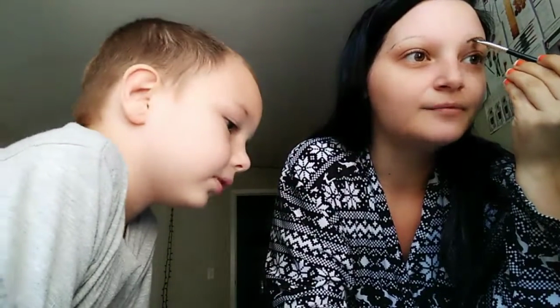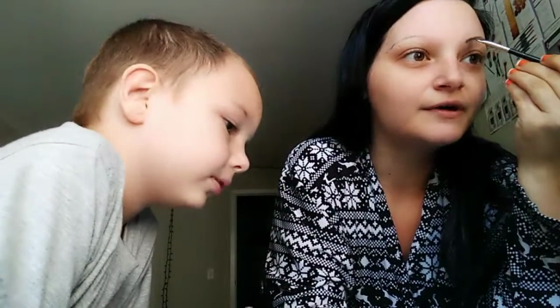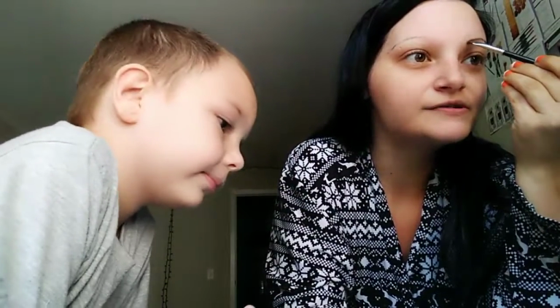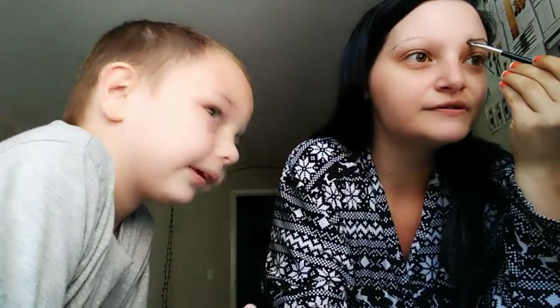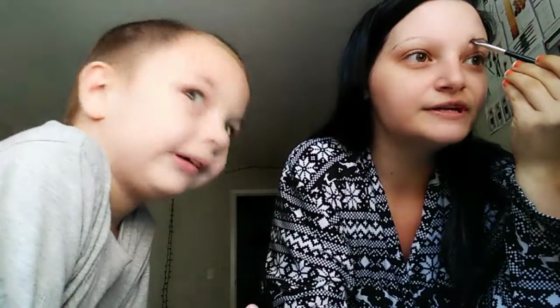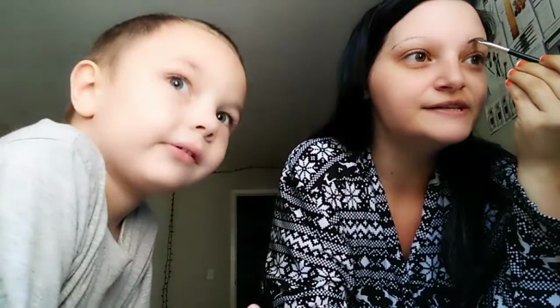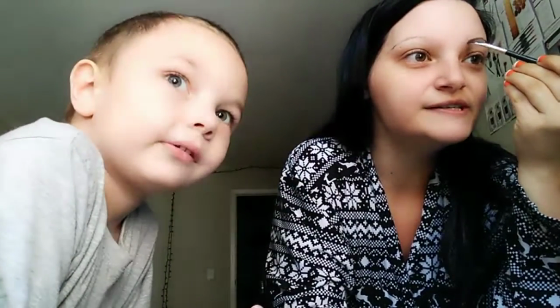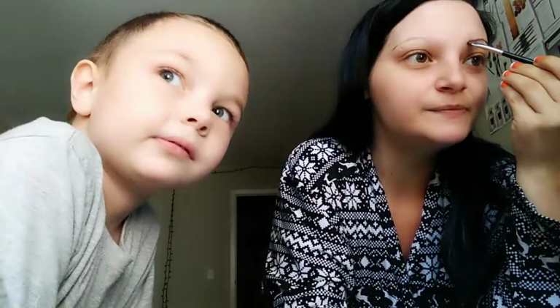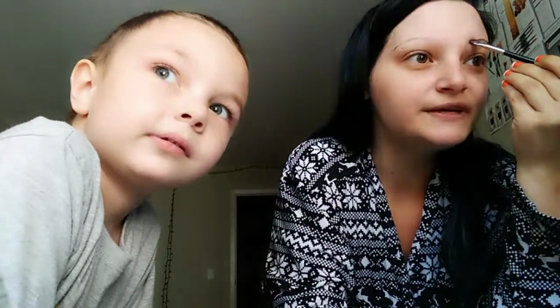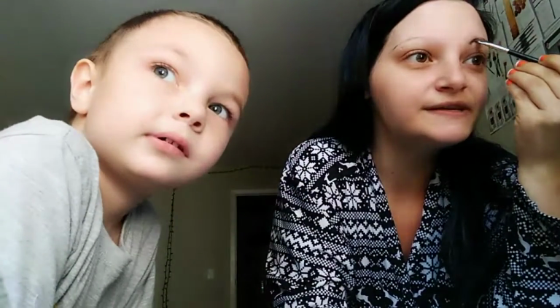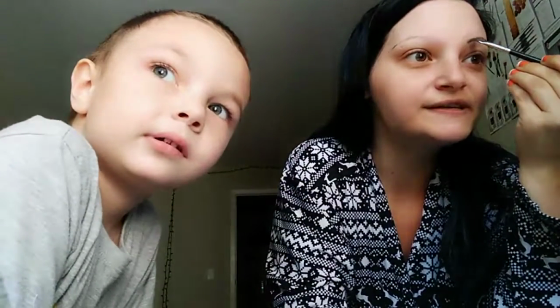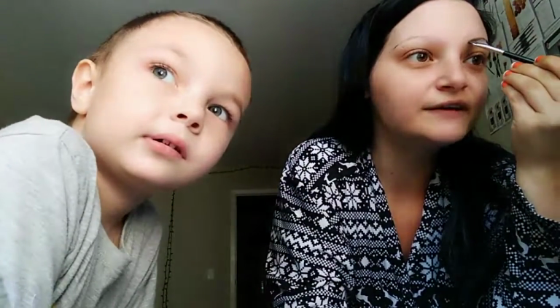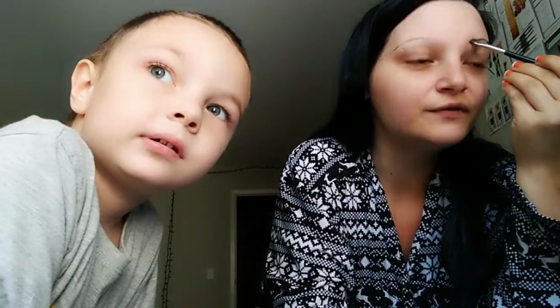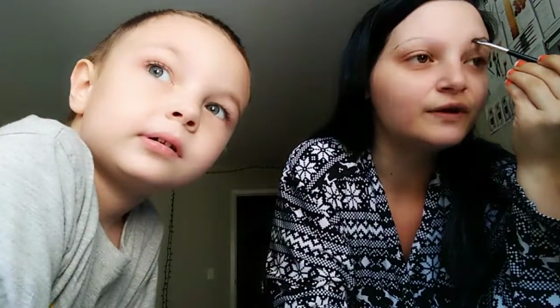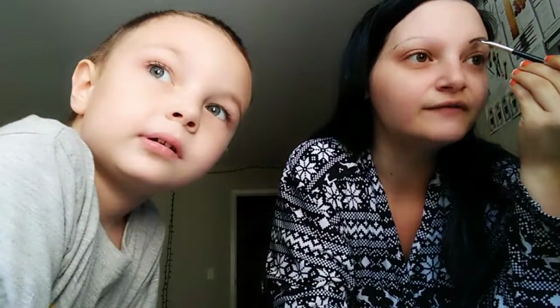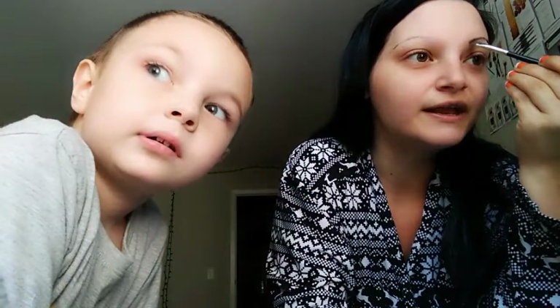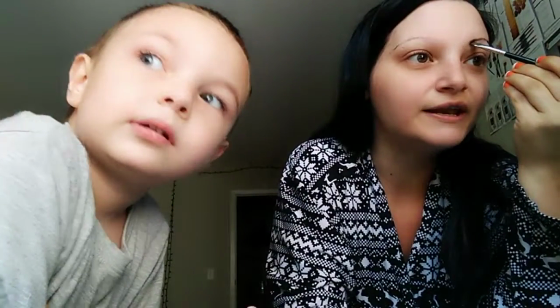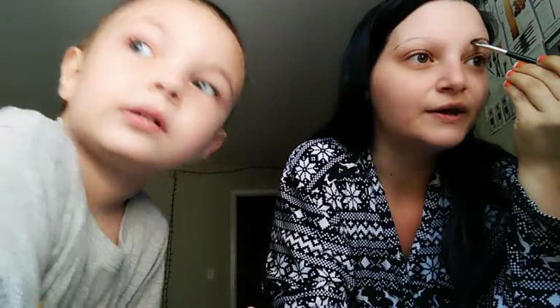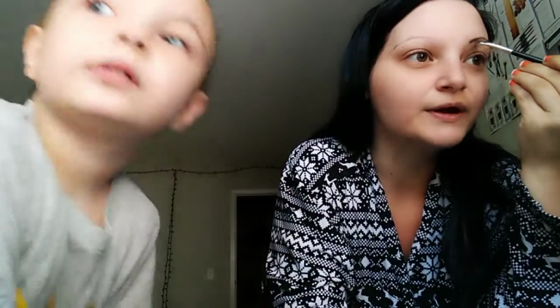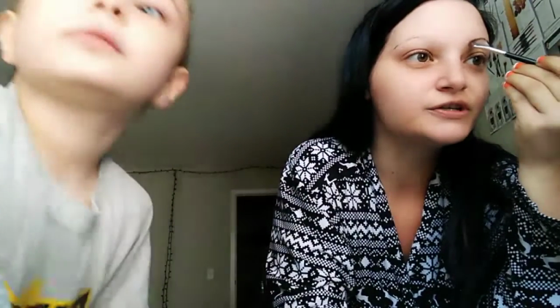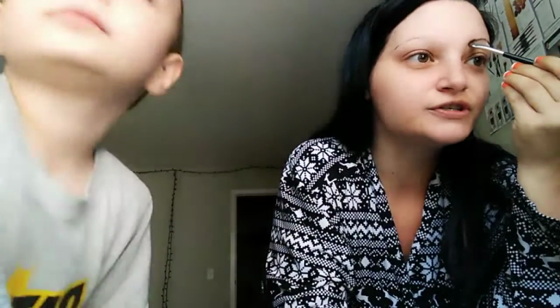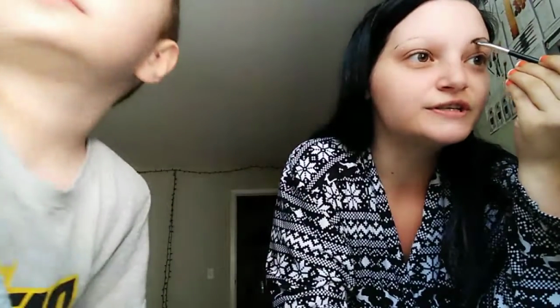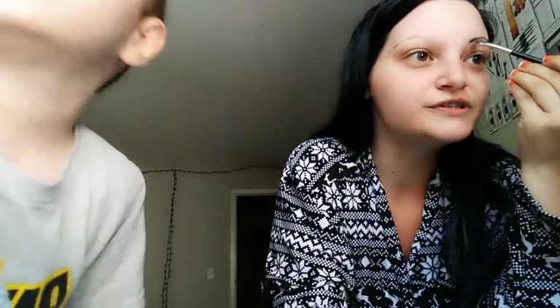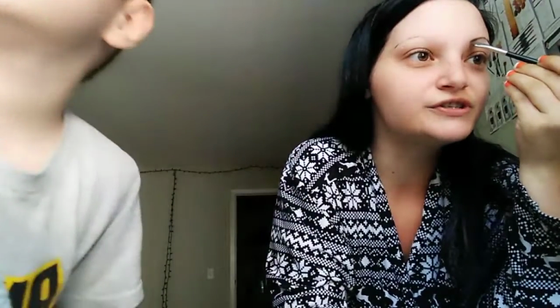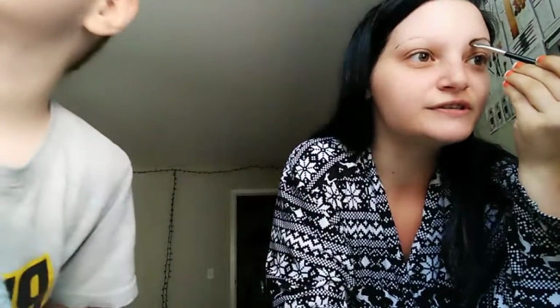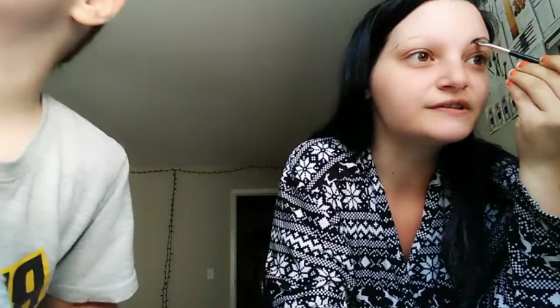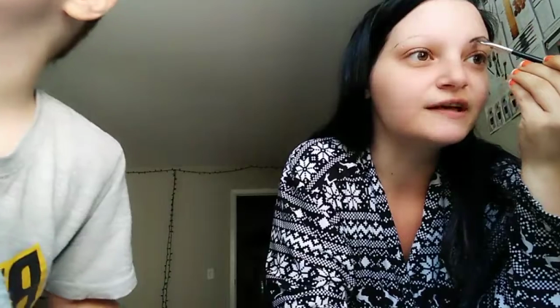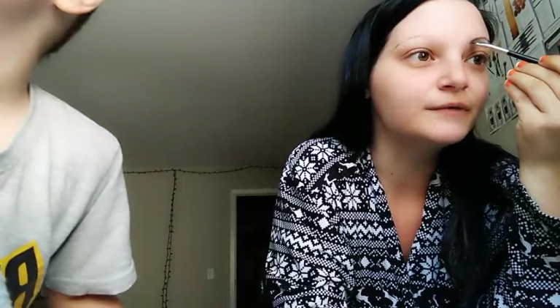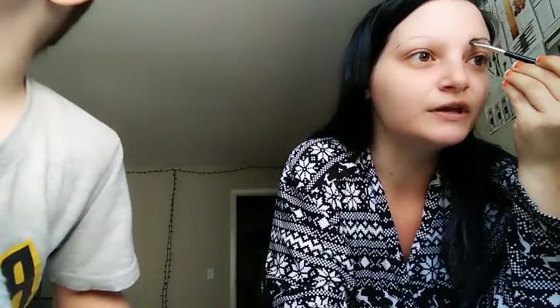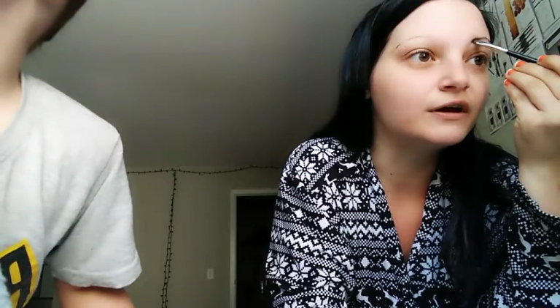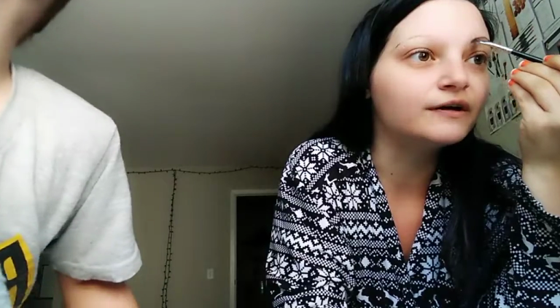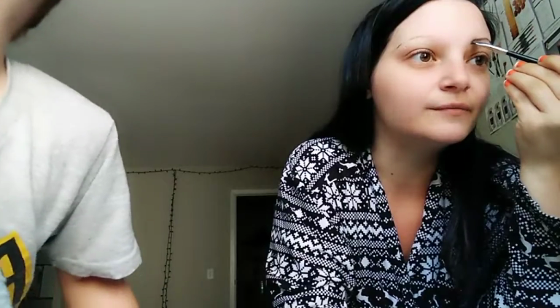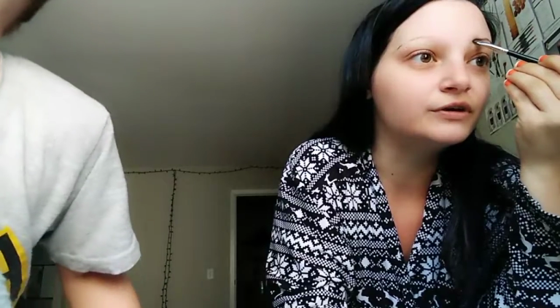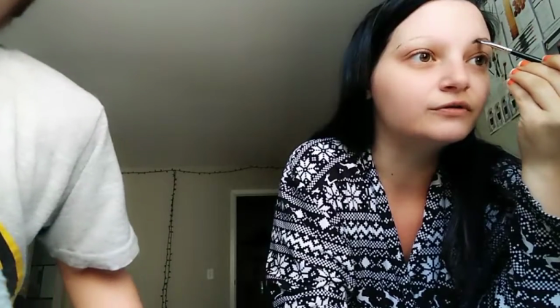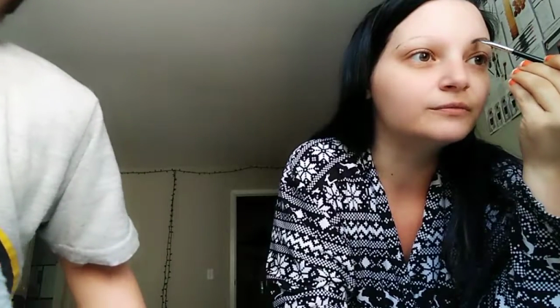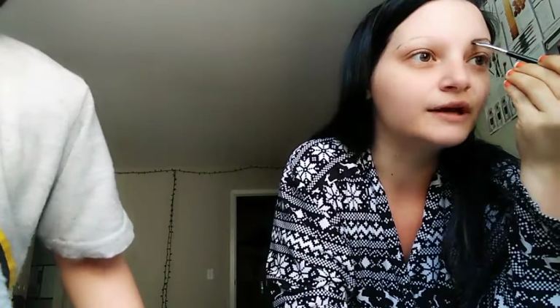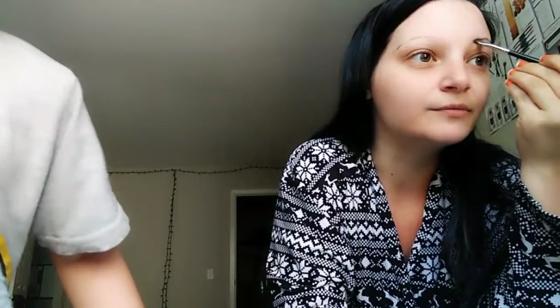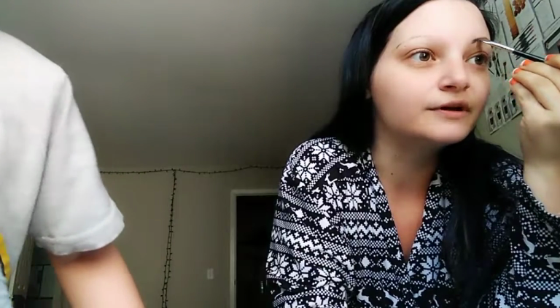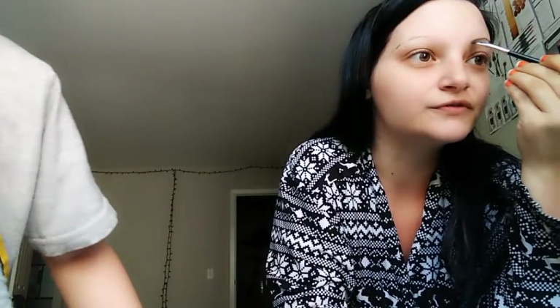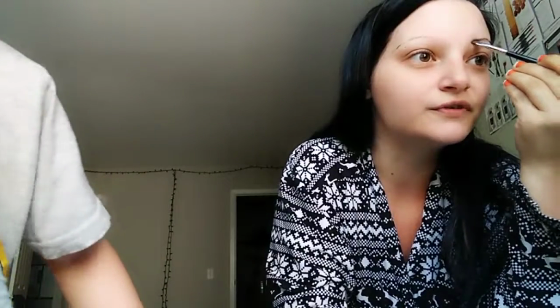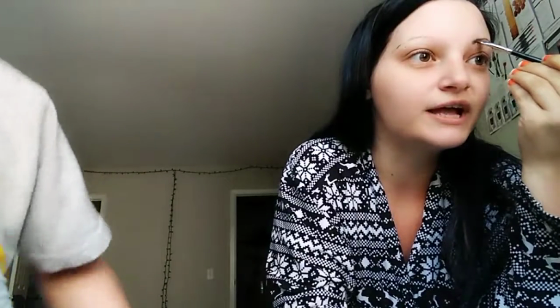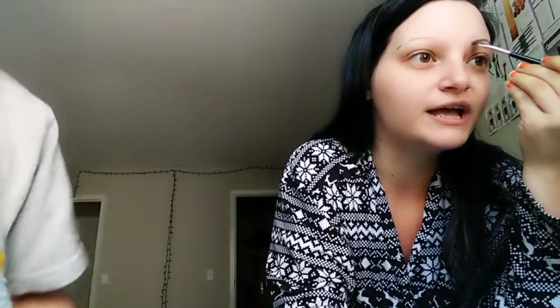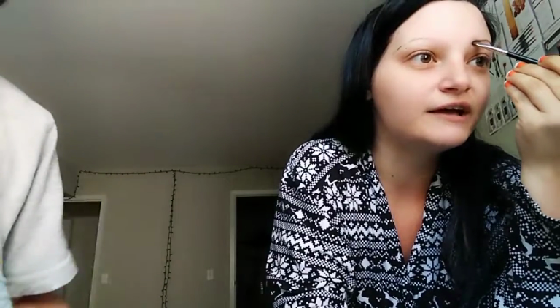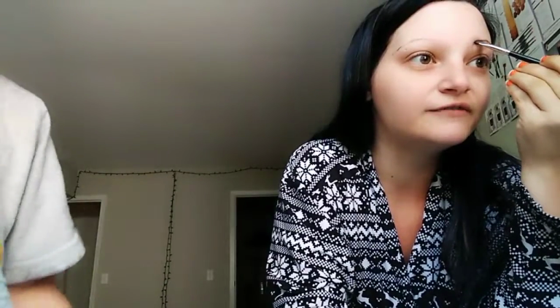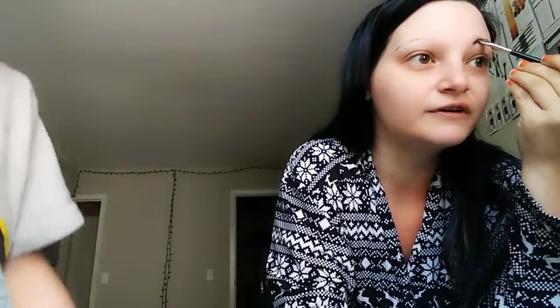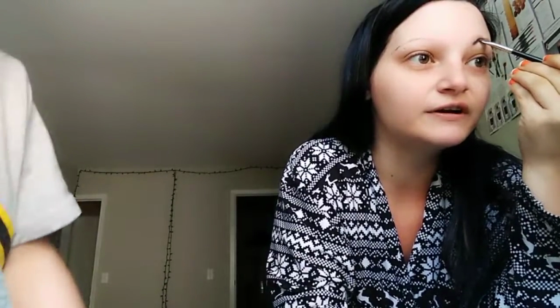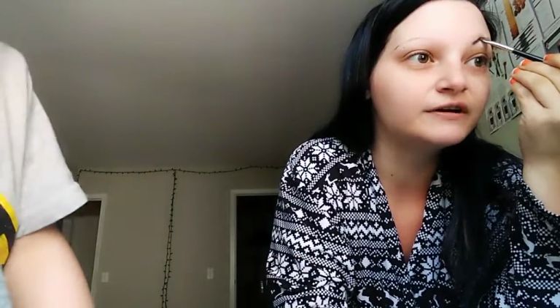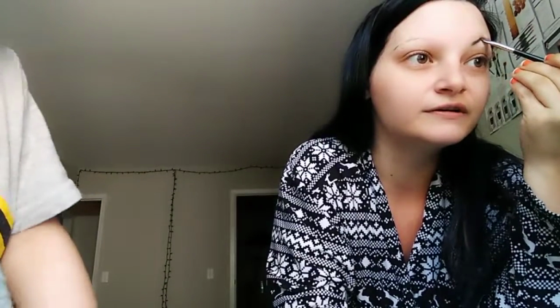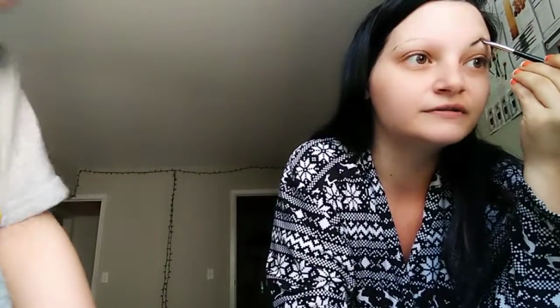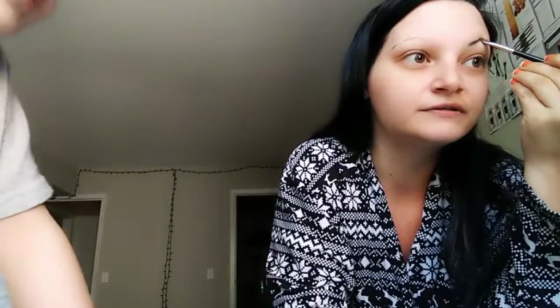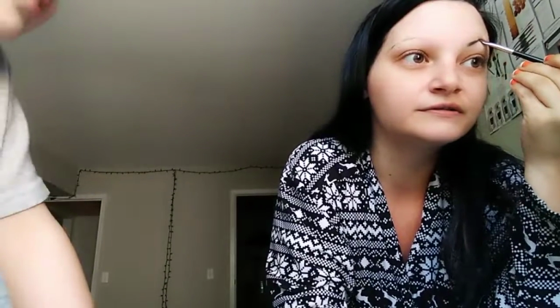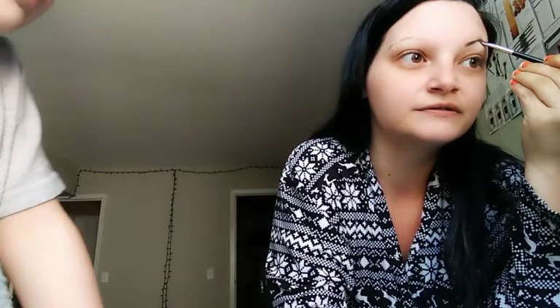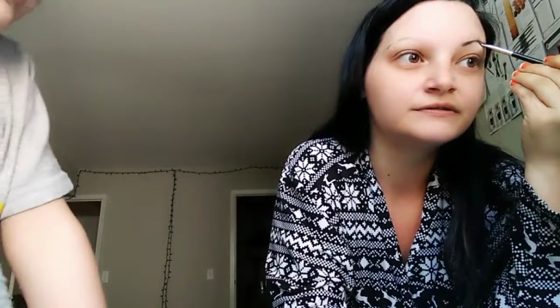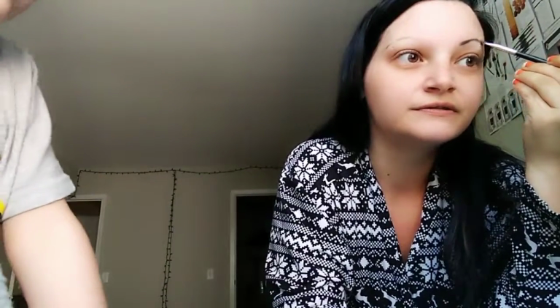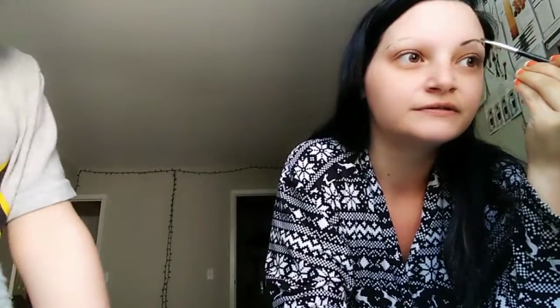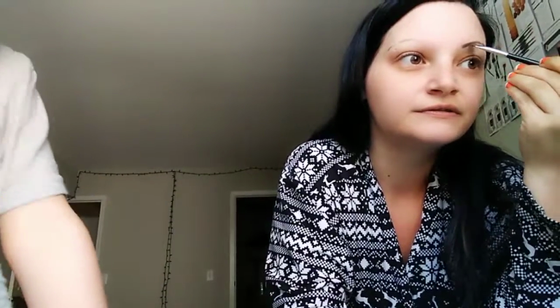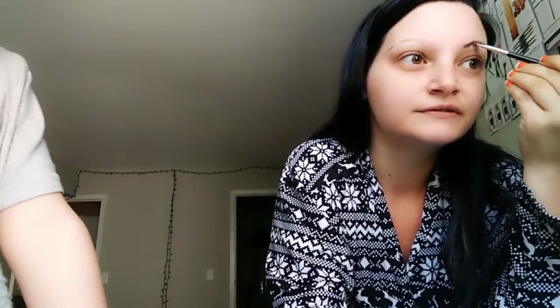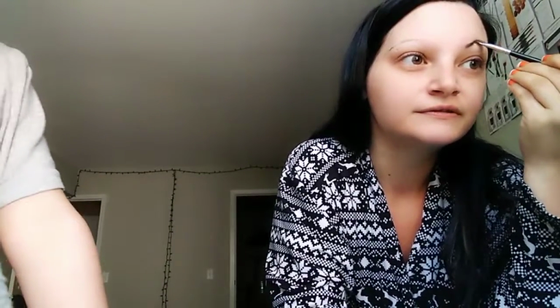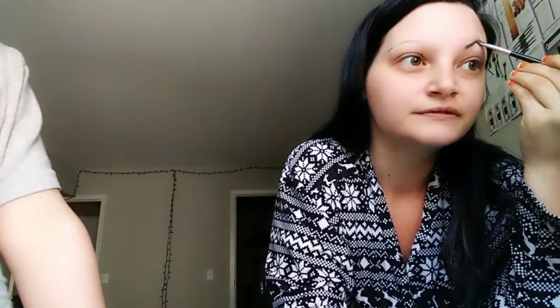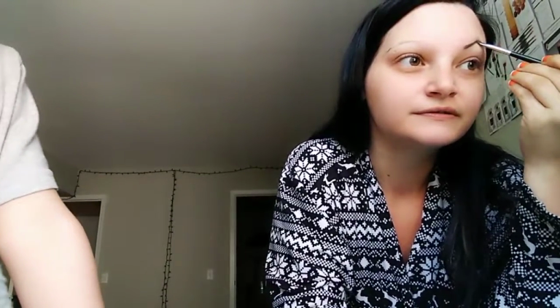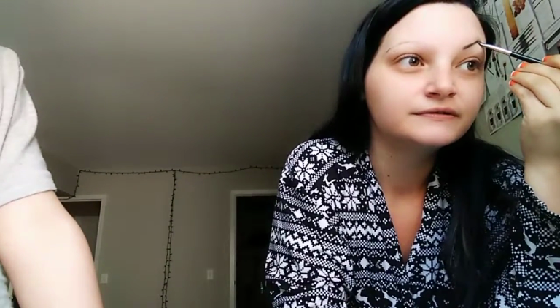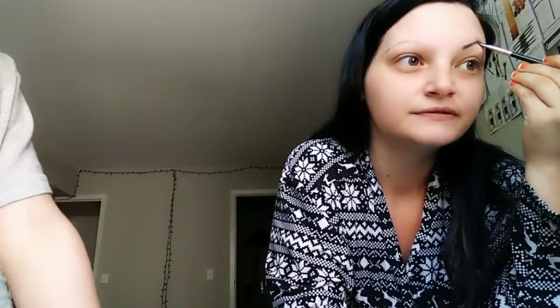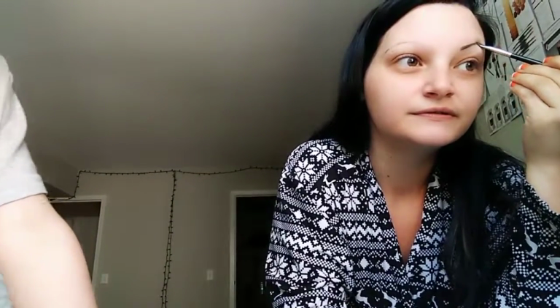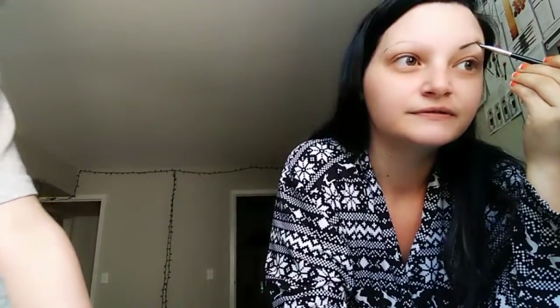Eyebrows are easy peasy. If you have any questions, just let me know. I've been doing my eyebrows forever. I see the pin where it says it.